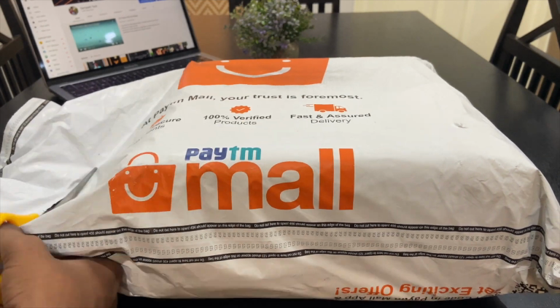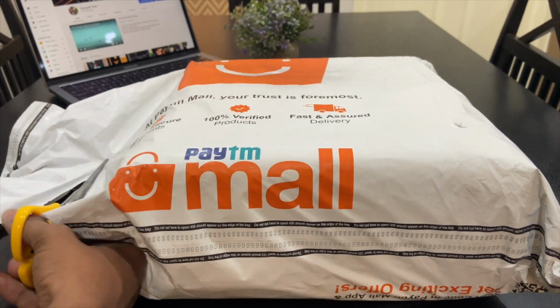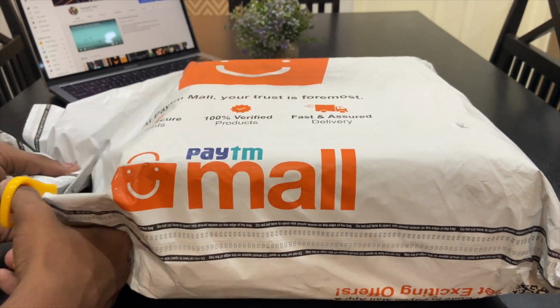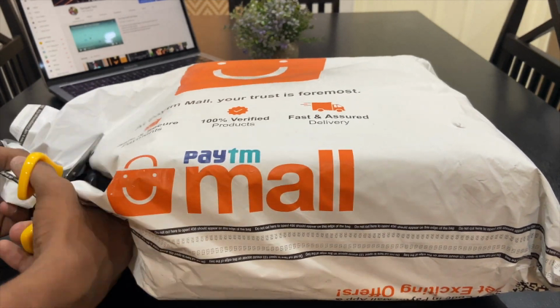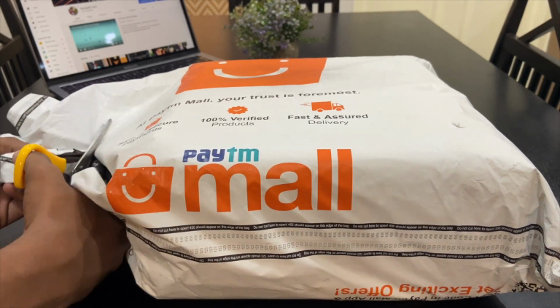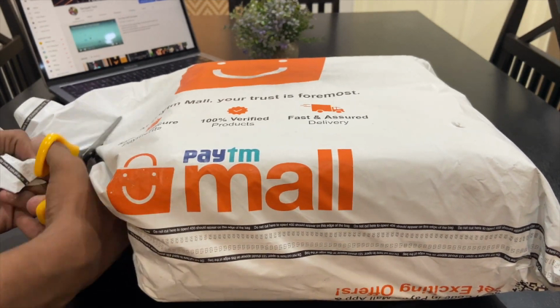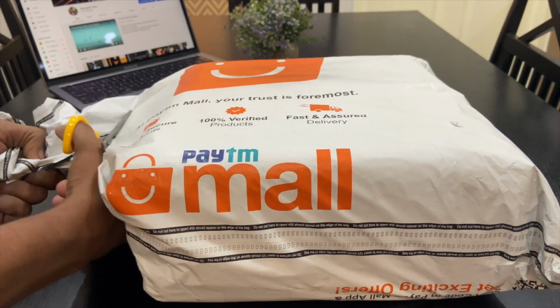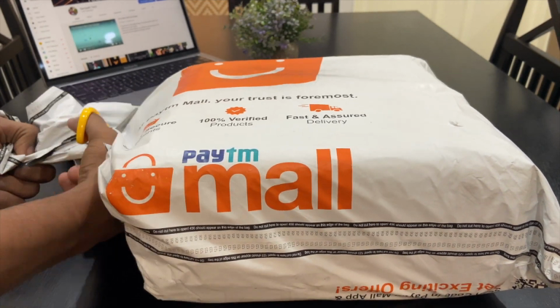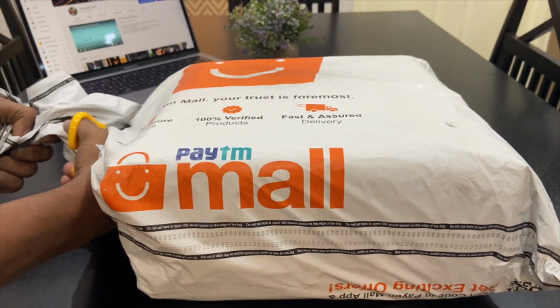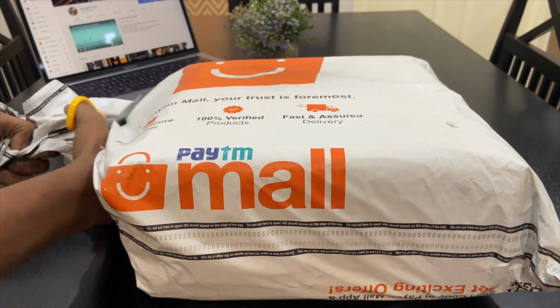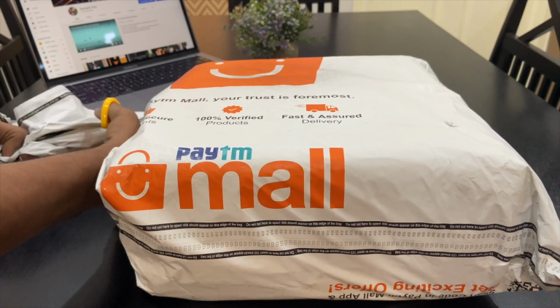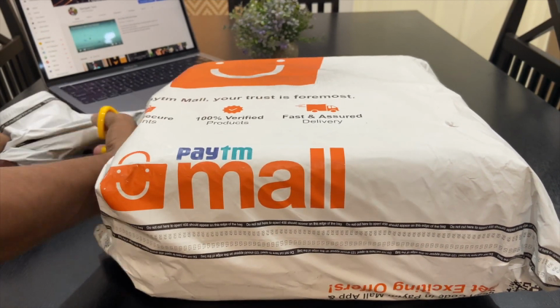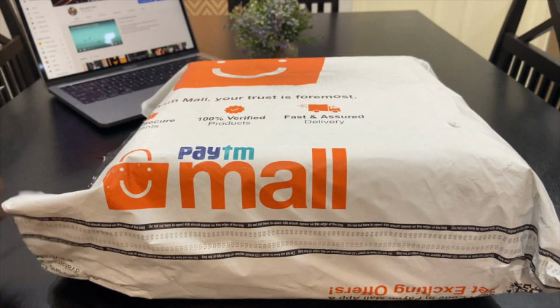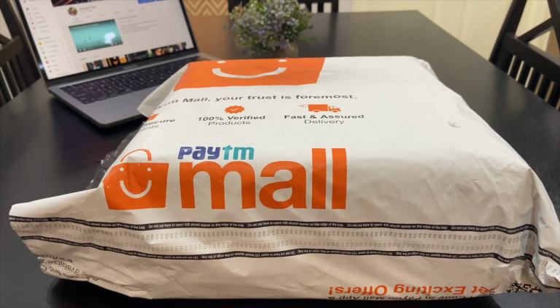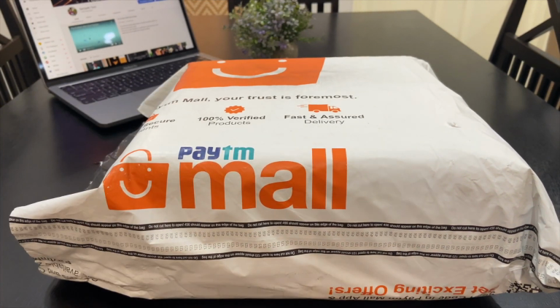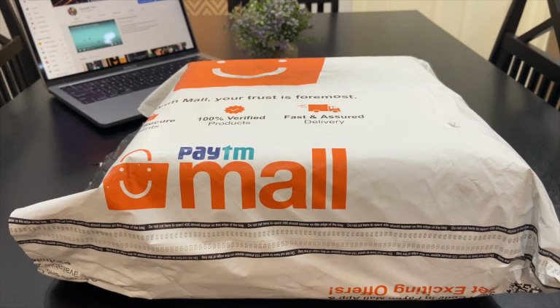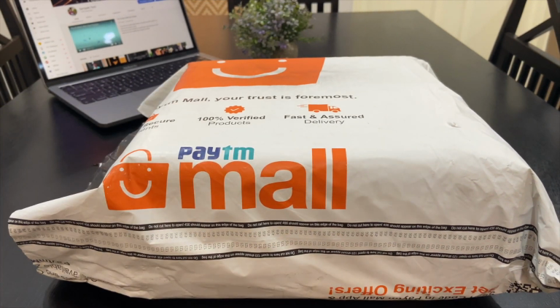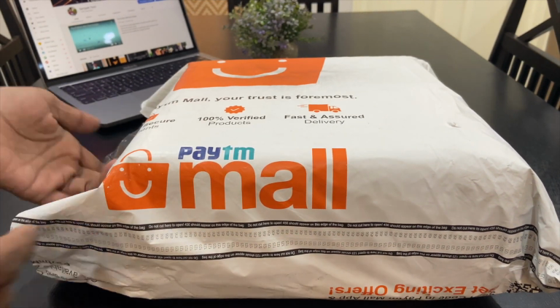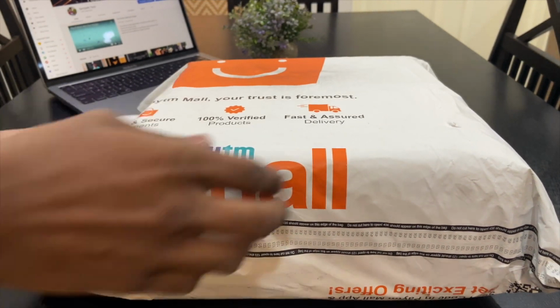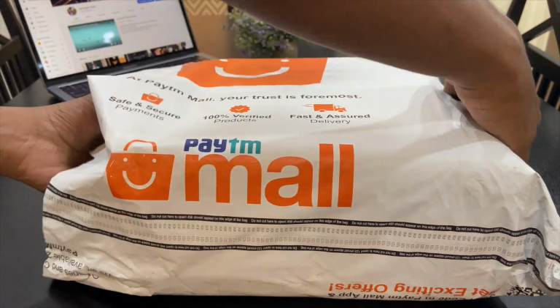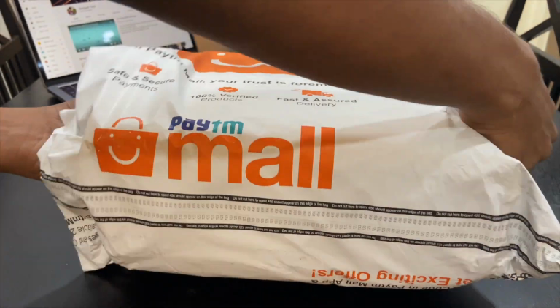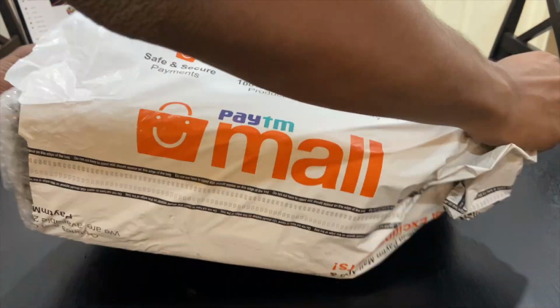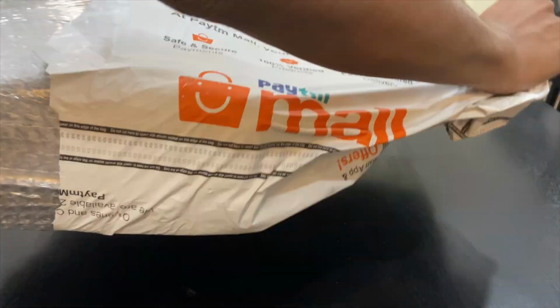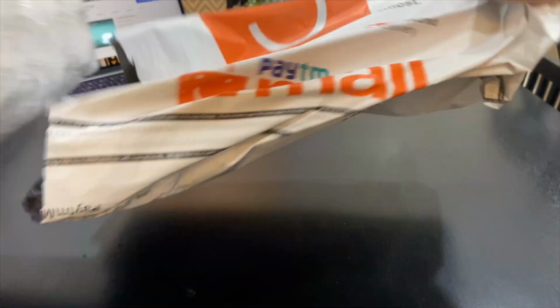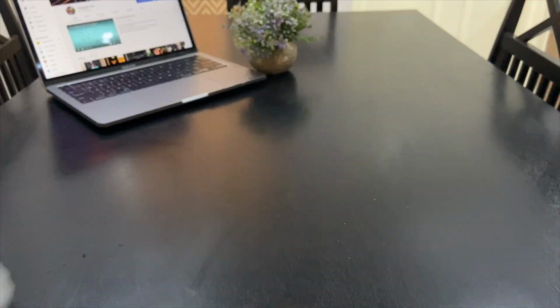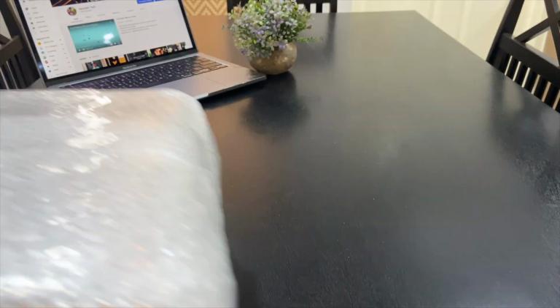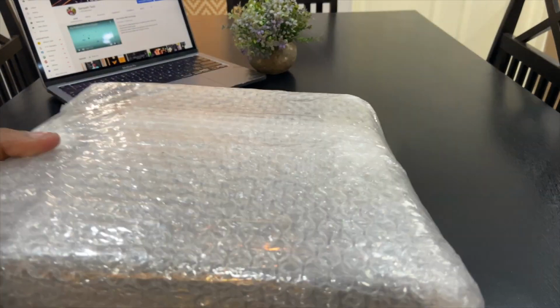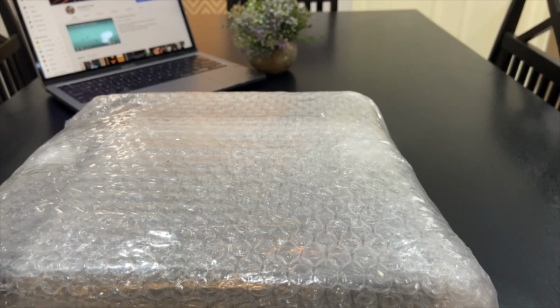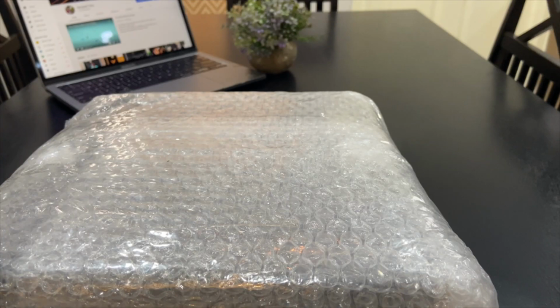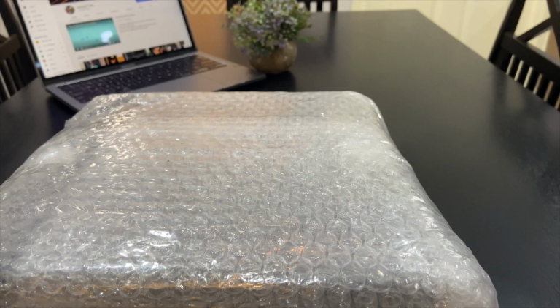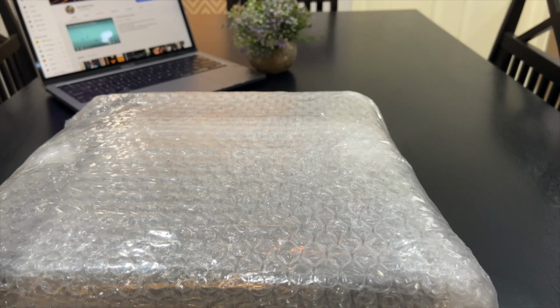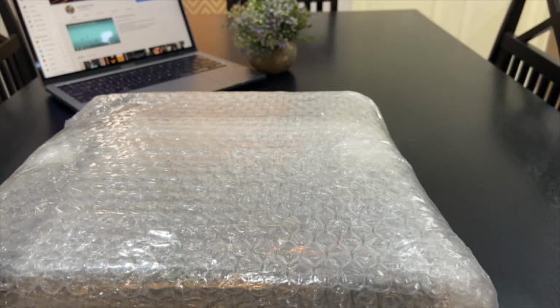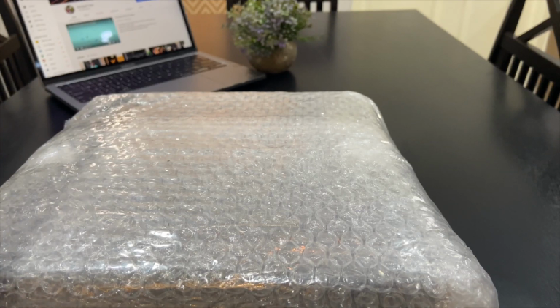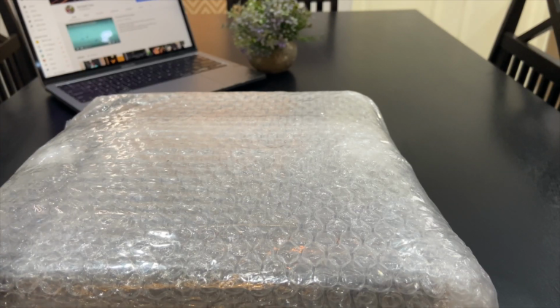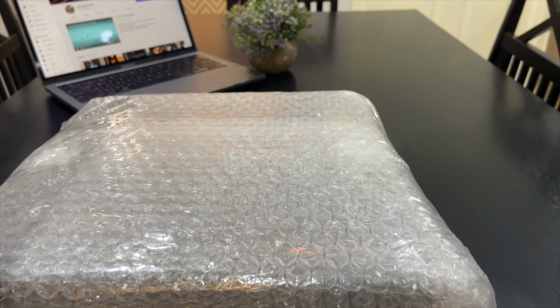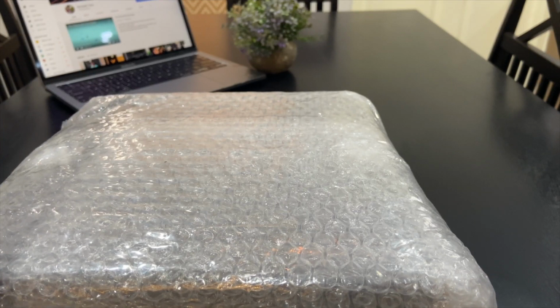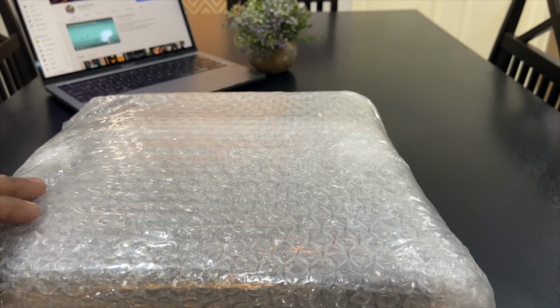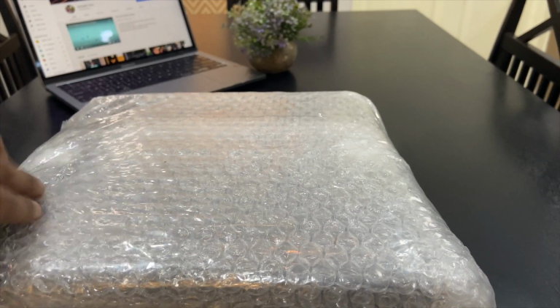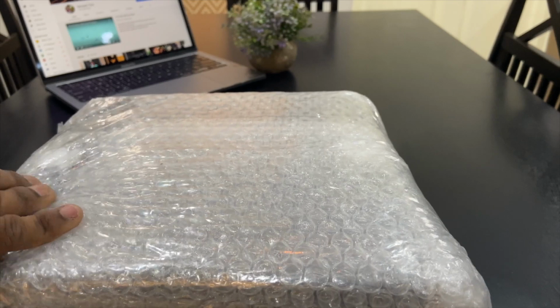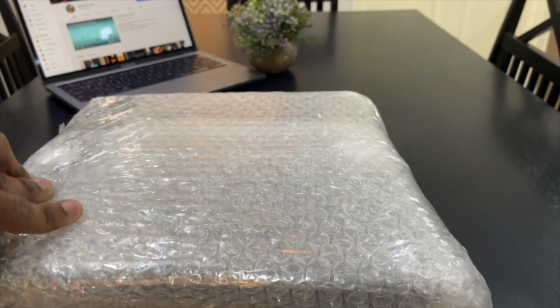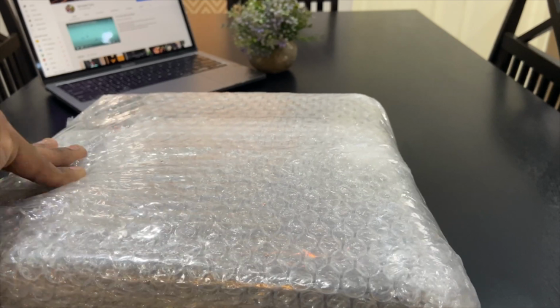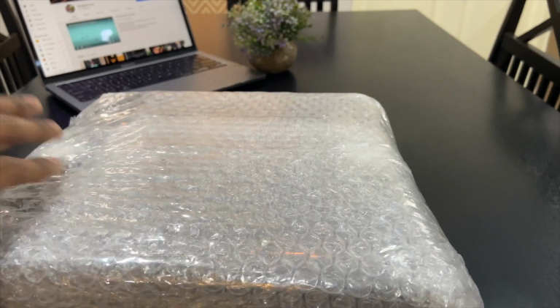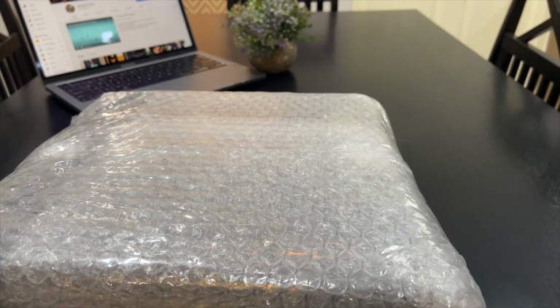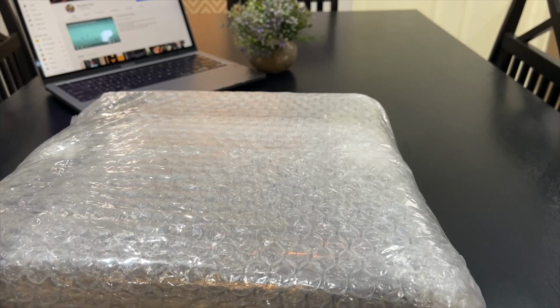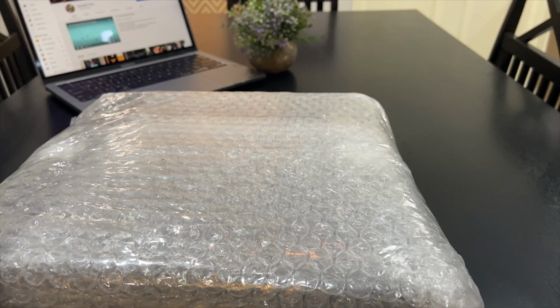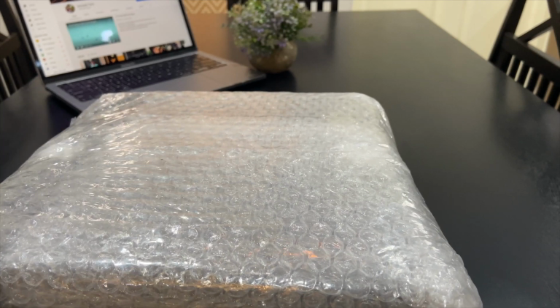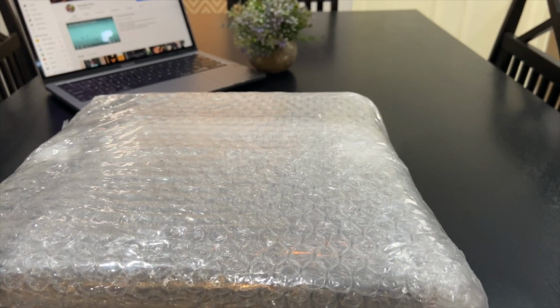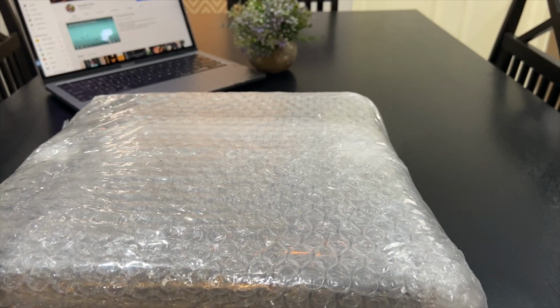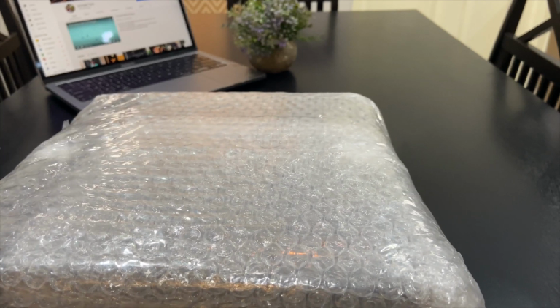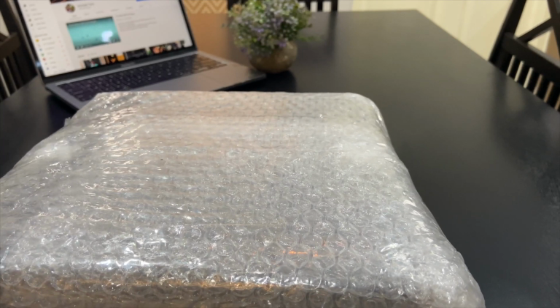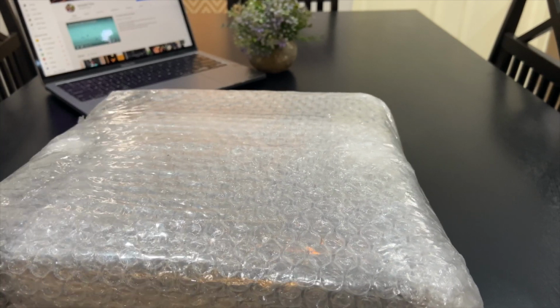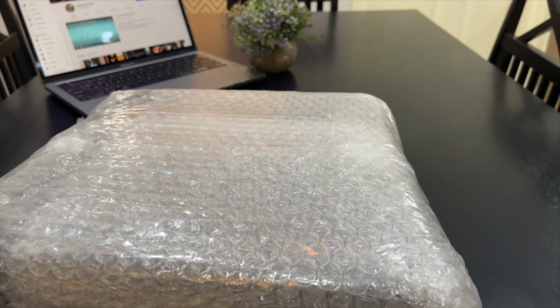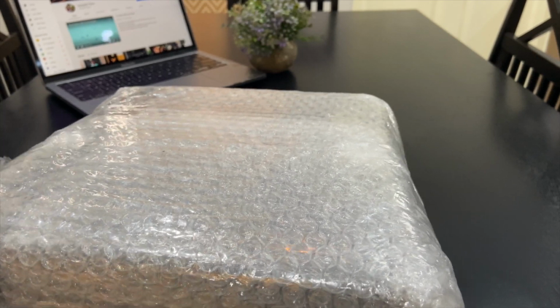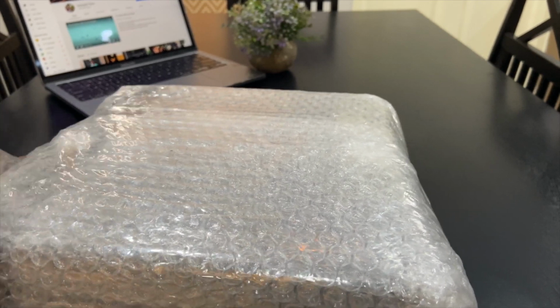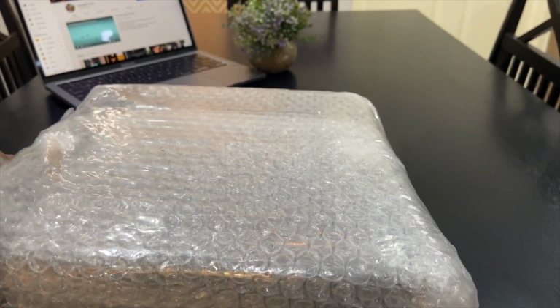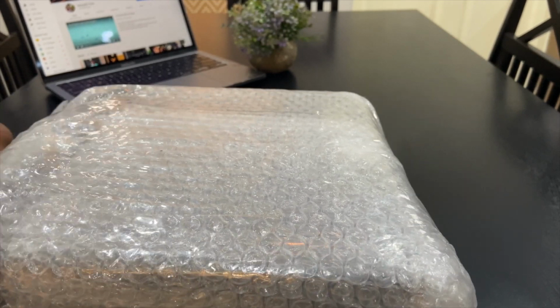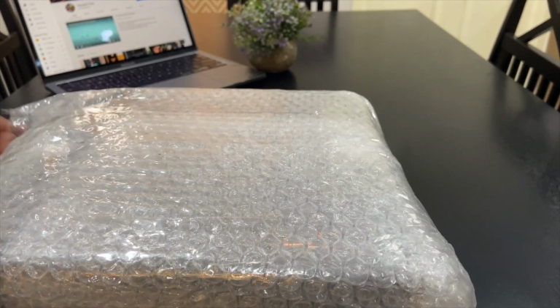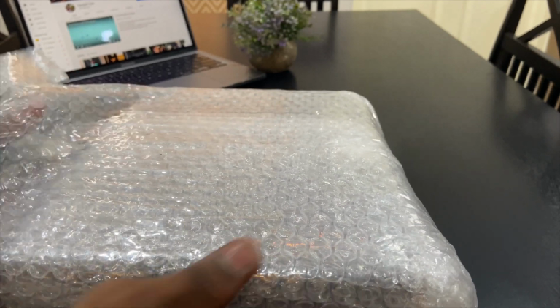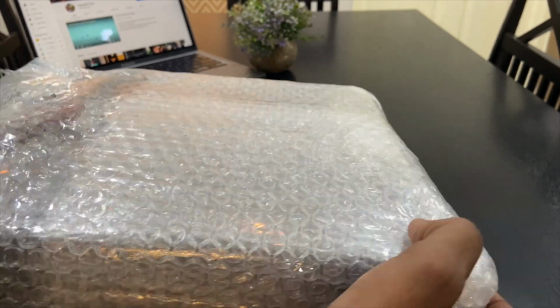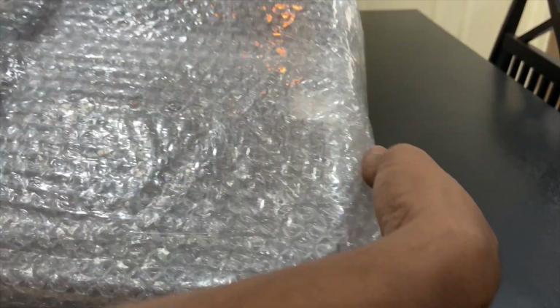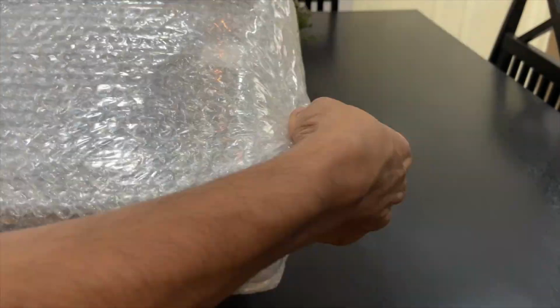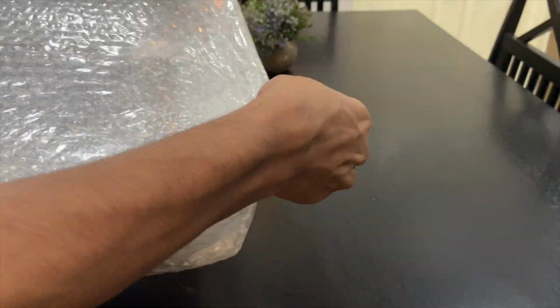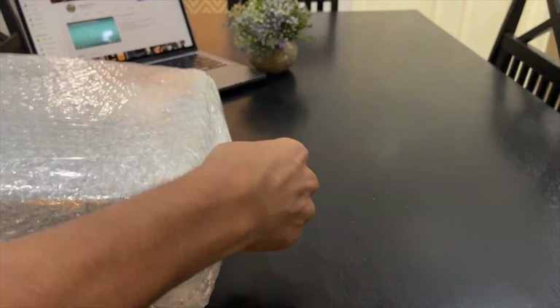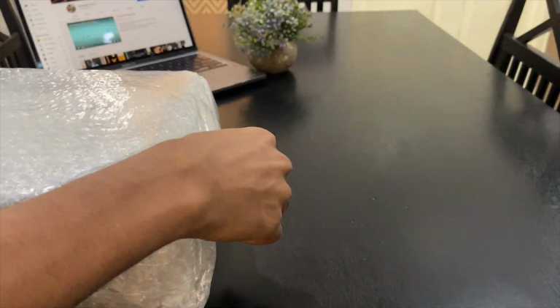What's up guys! Welcome to Sampatech. And today we got our hands on the E-Gate I9 Projector. So without further ado, let's go into the video.